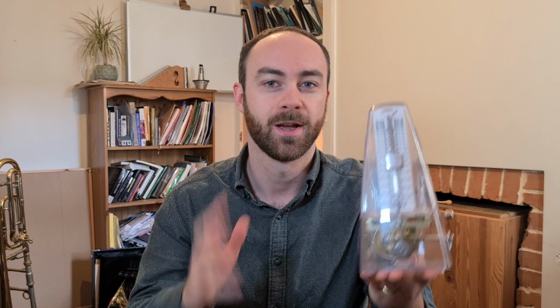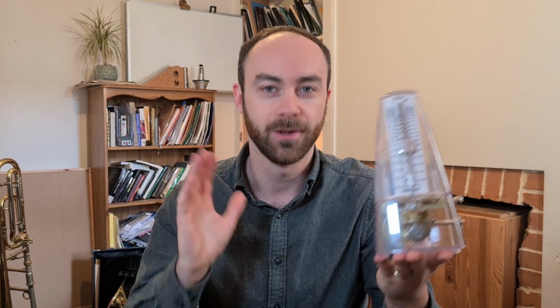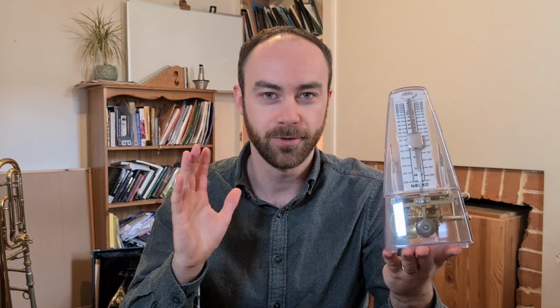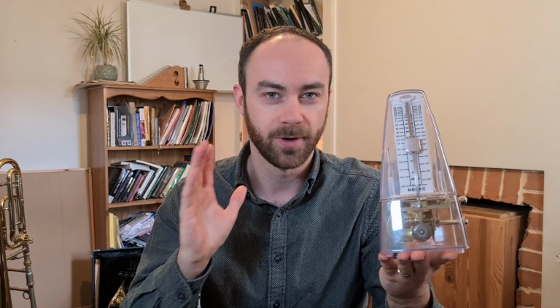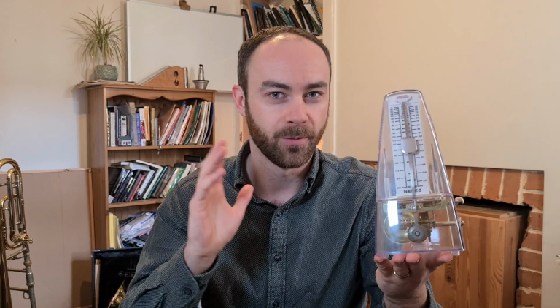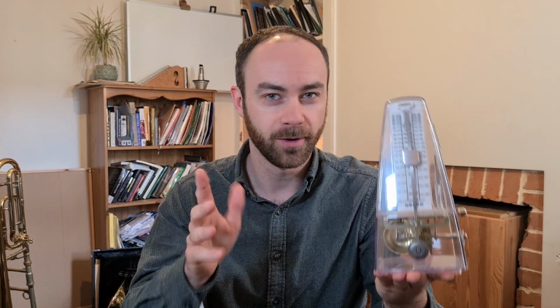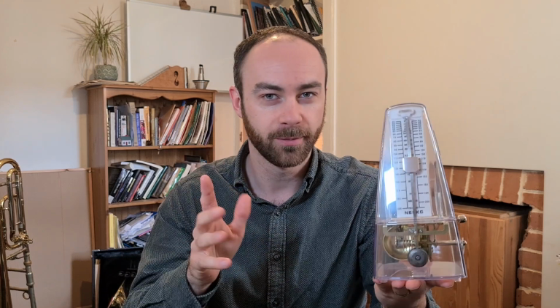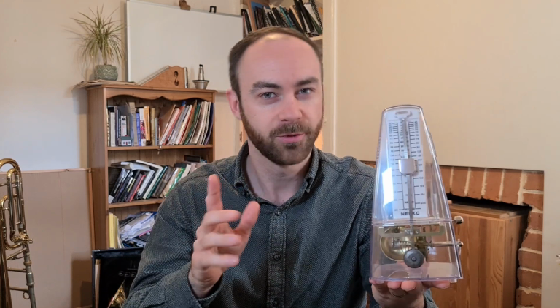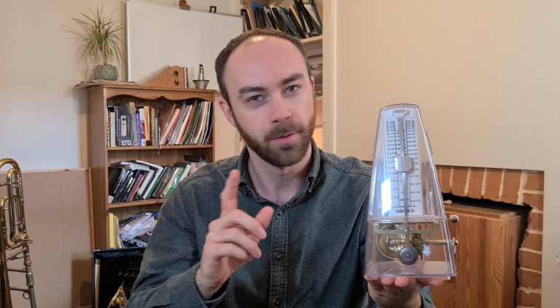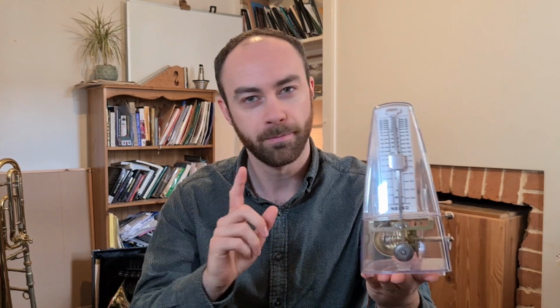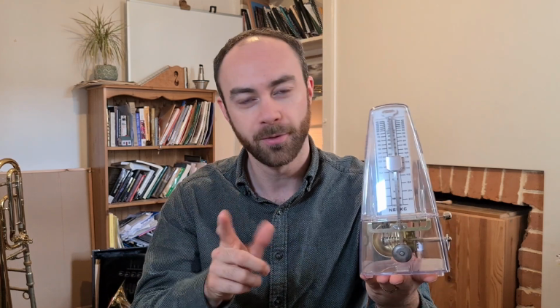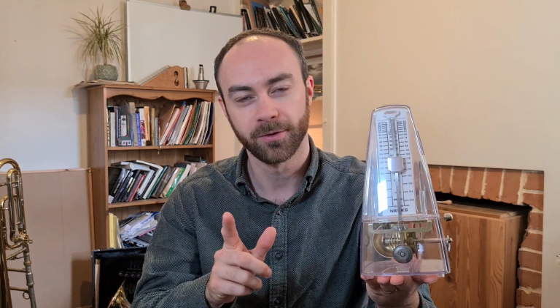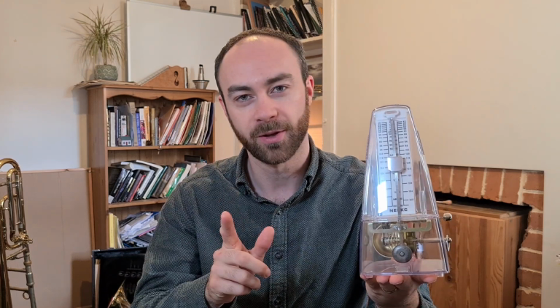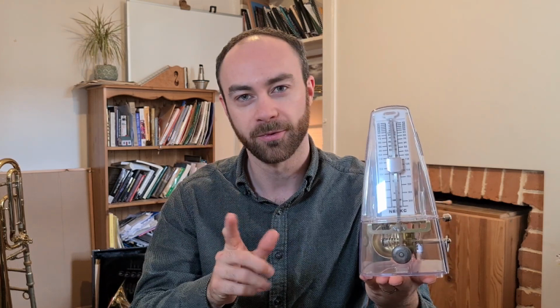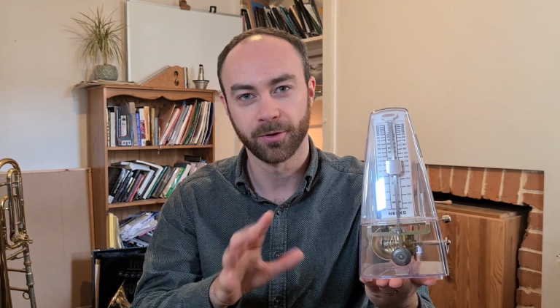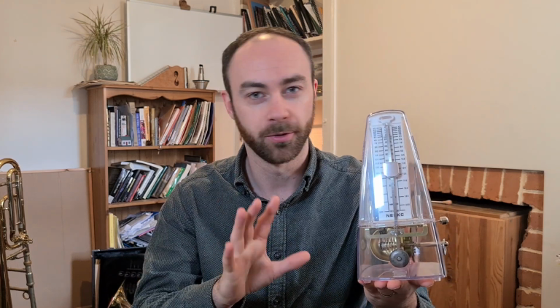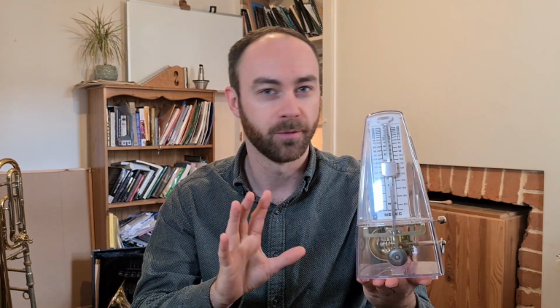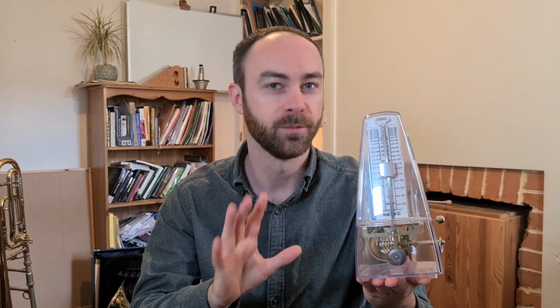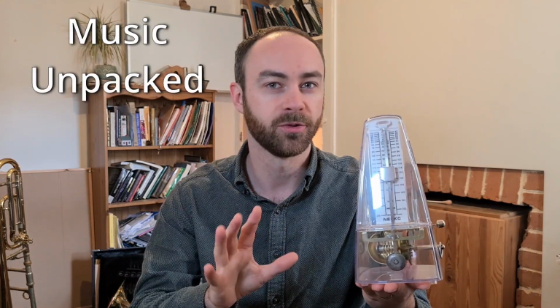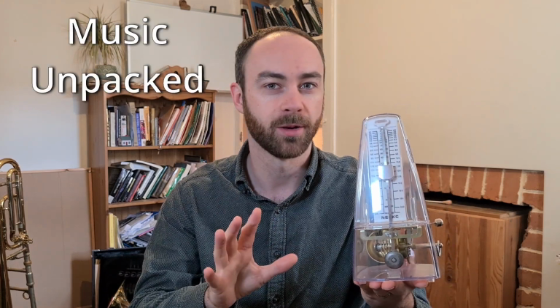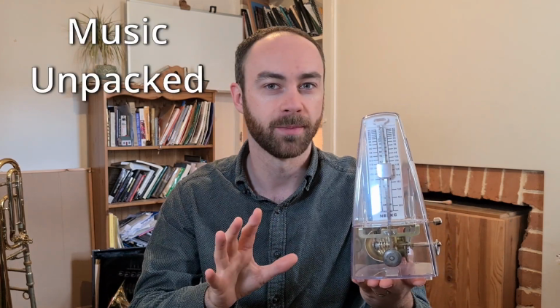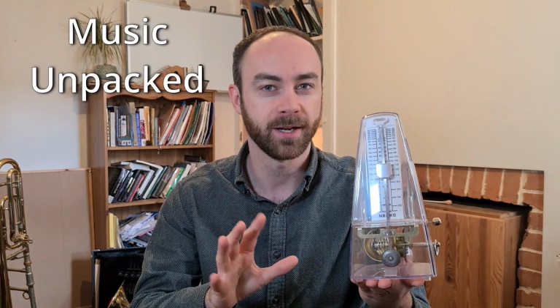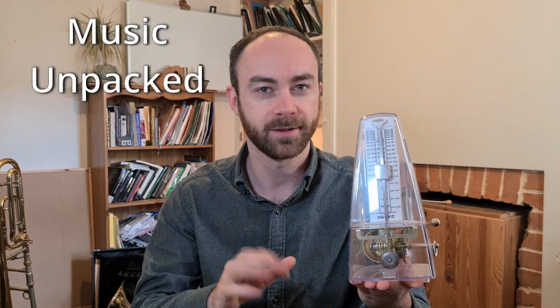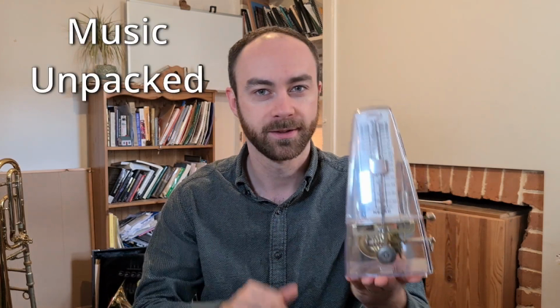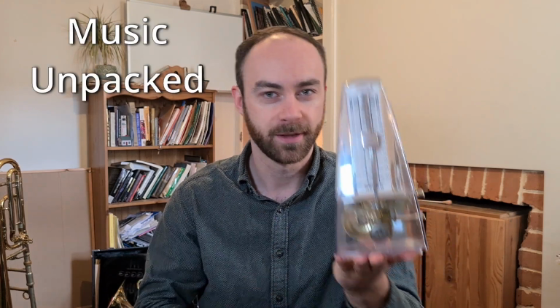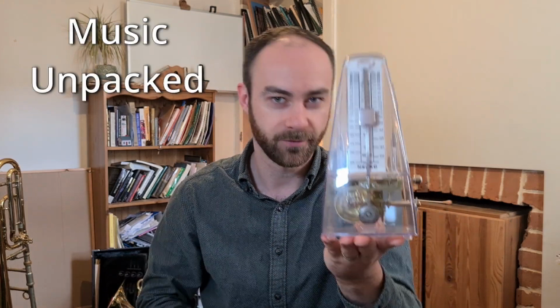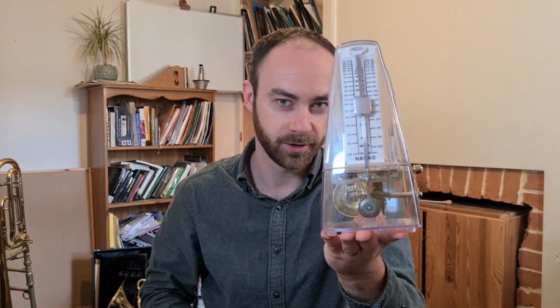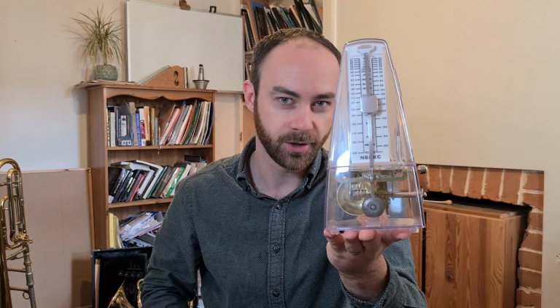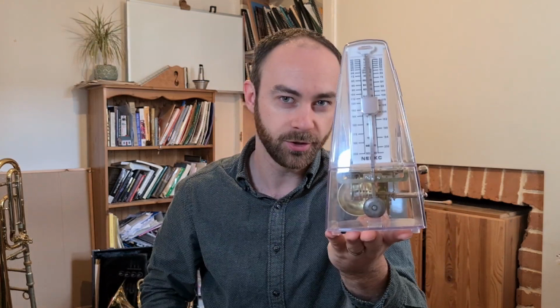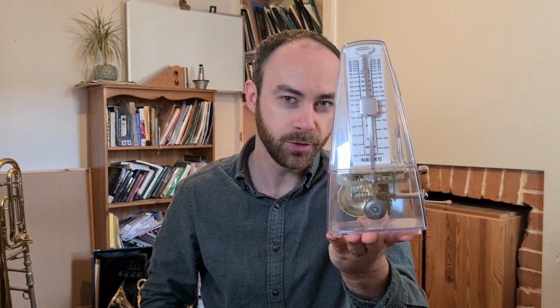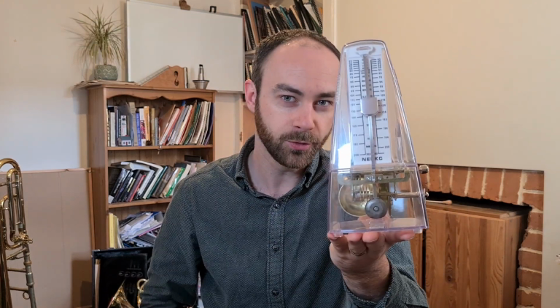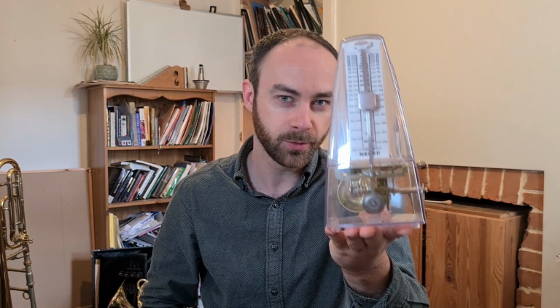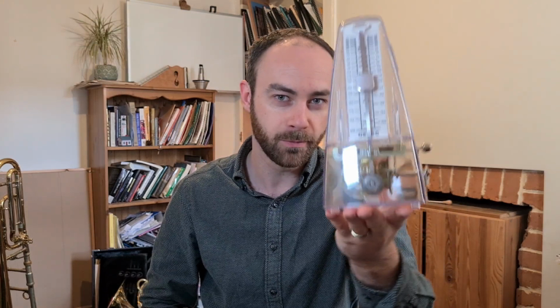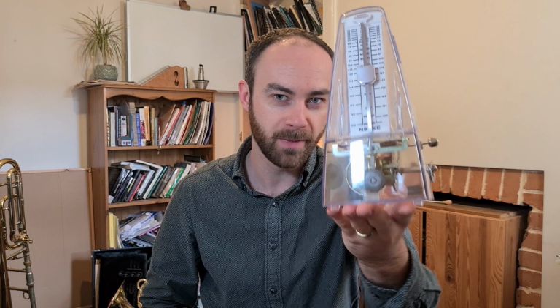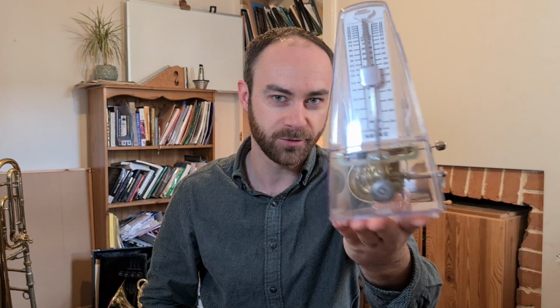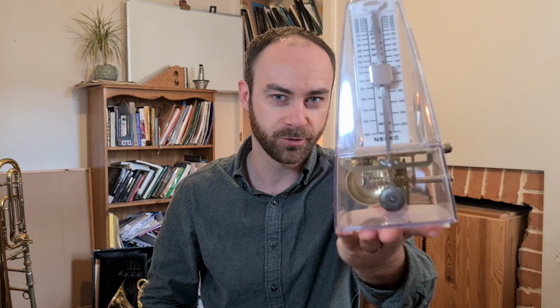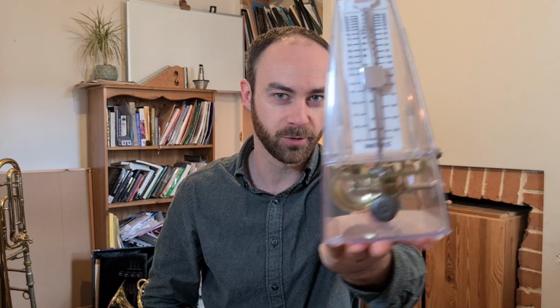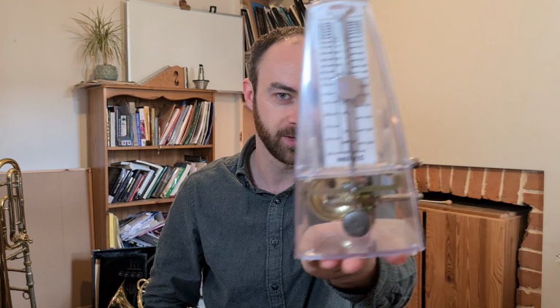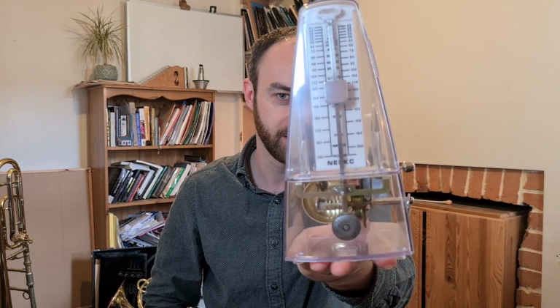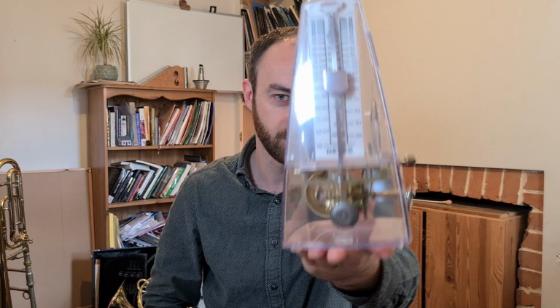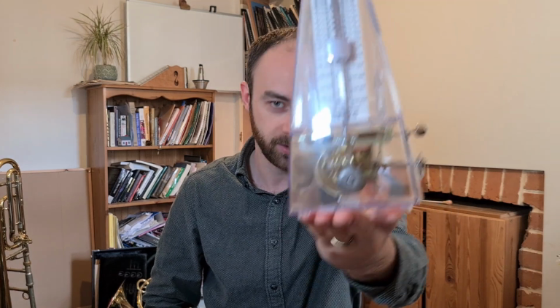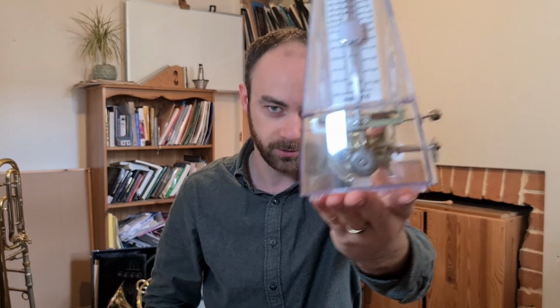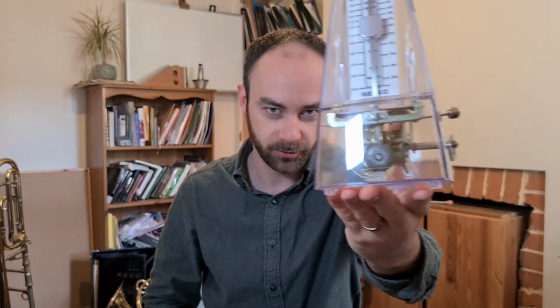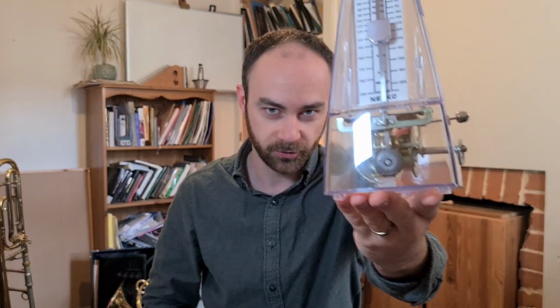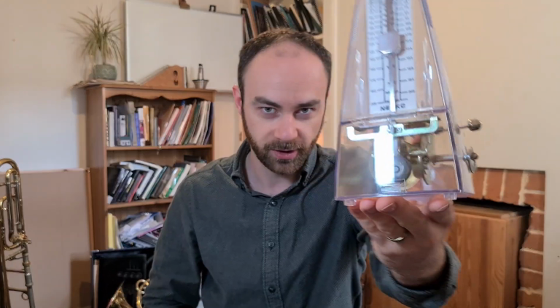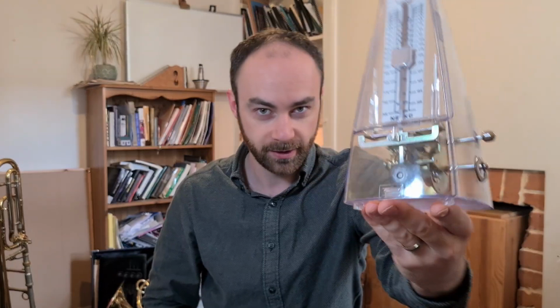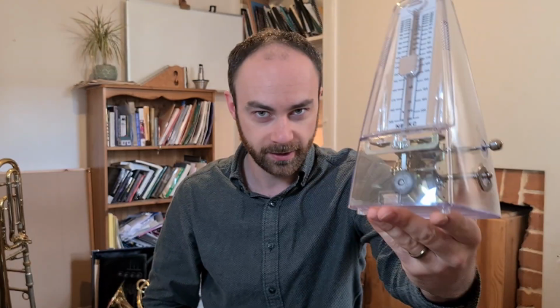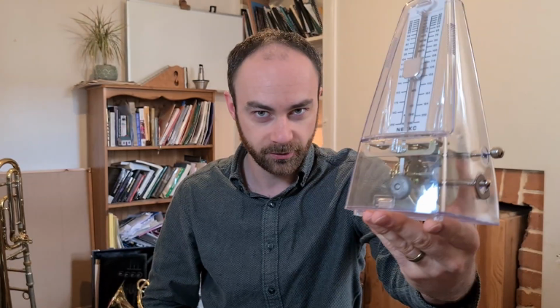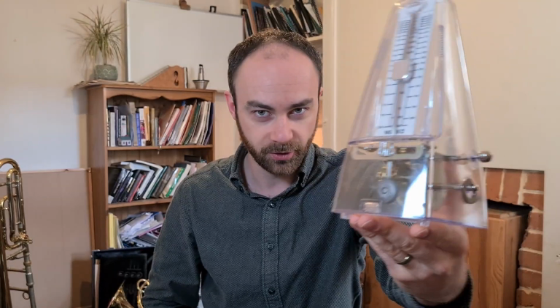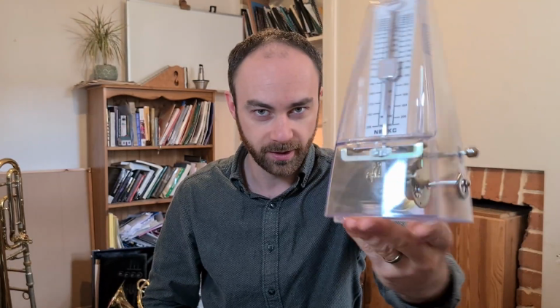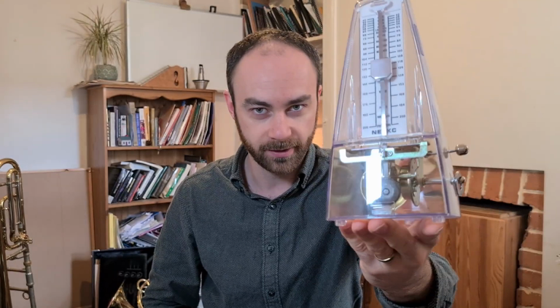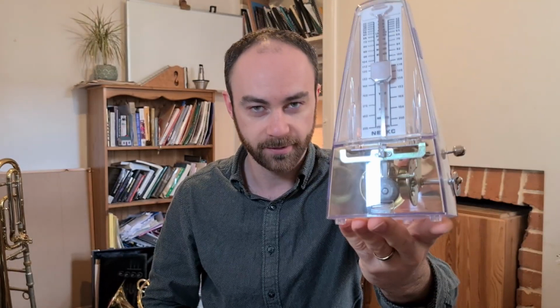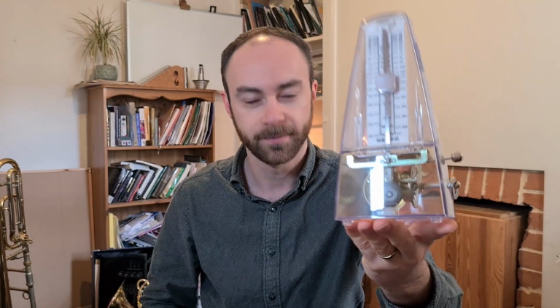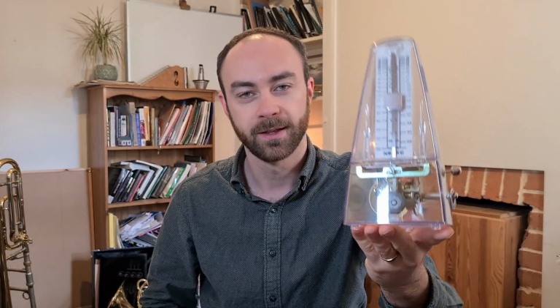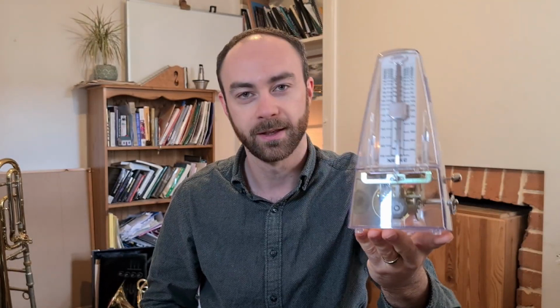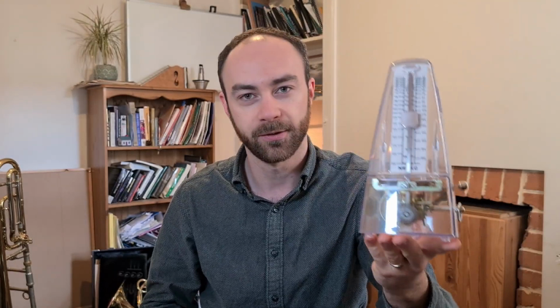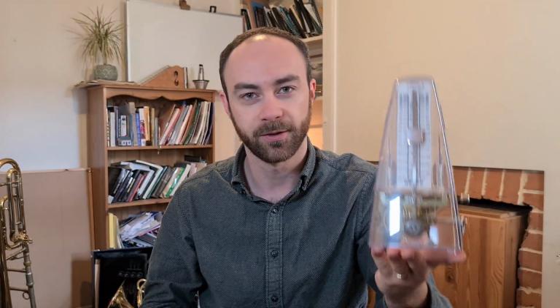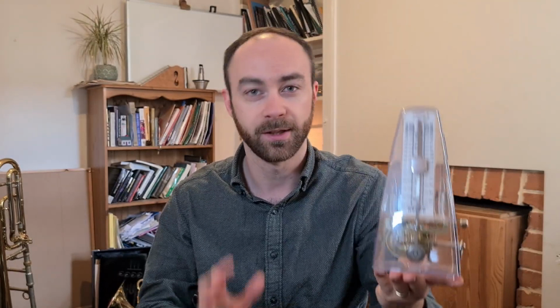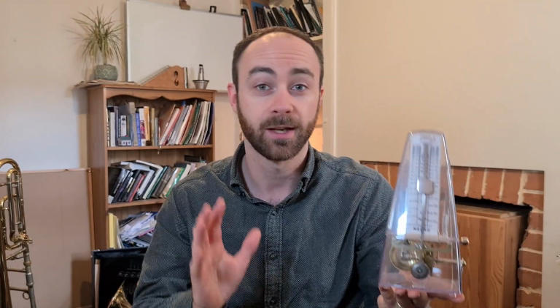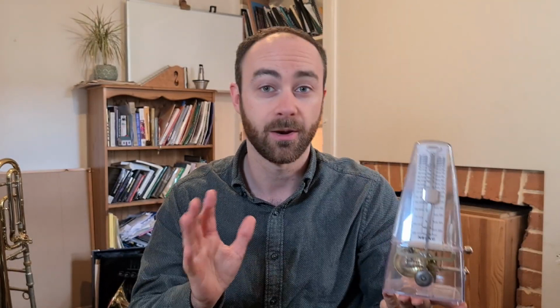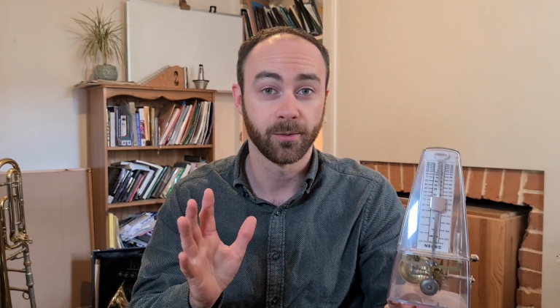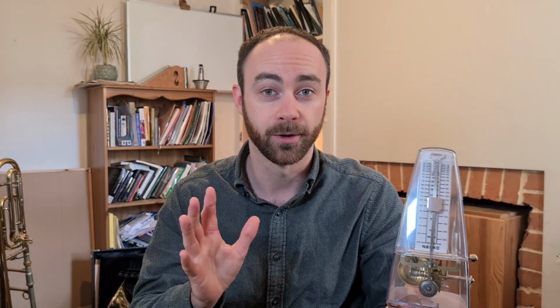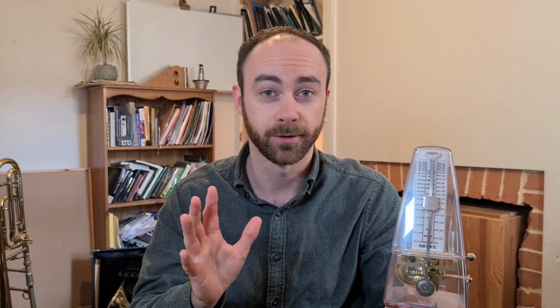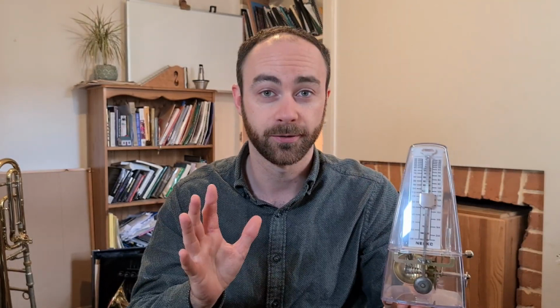Hello and welcome to a bonus episode of Music Compact. I've got an unusual metronome here where you can see inside. Let's see how it works.